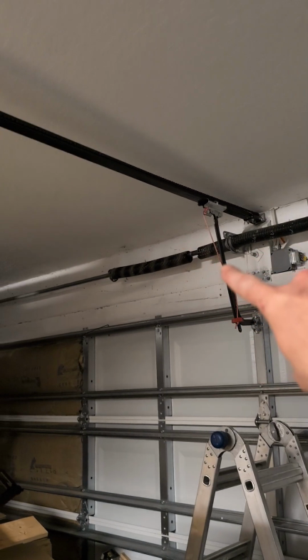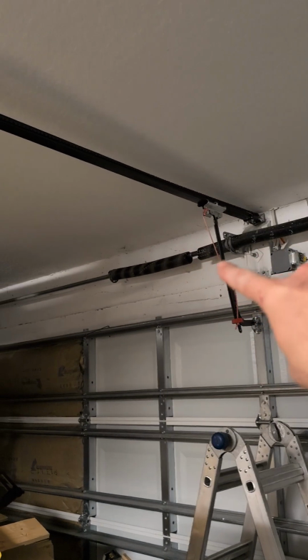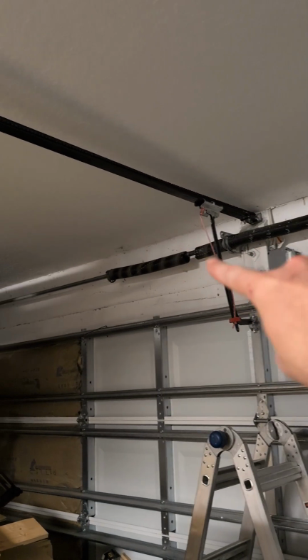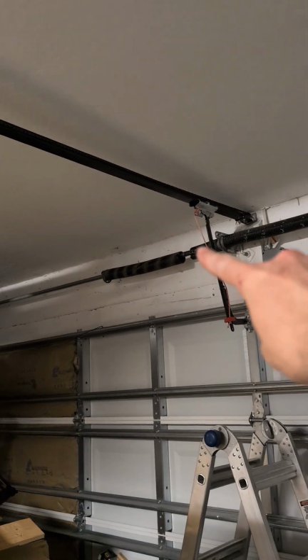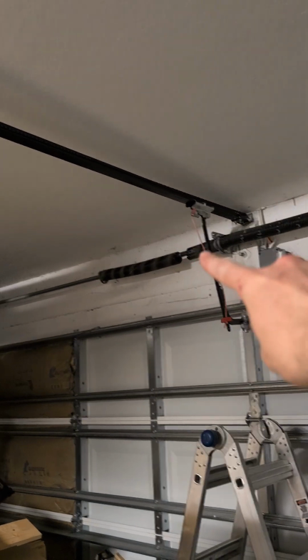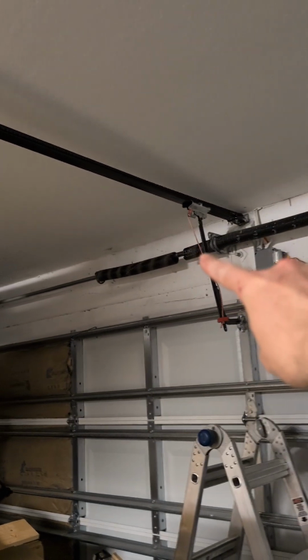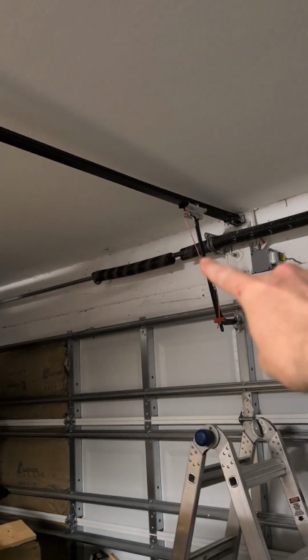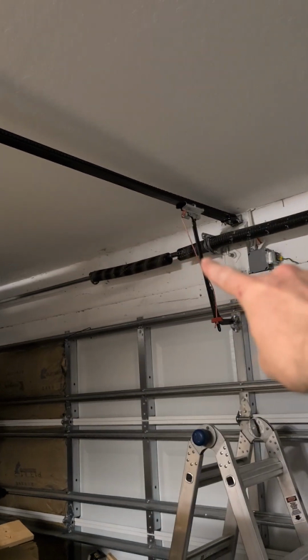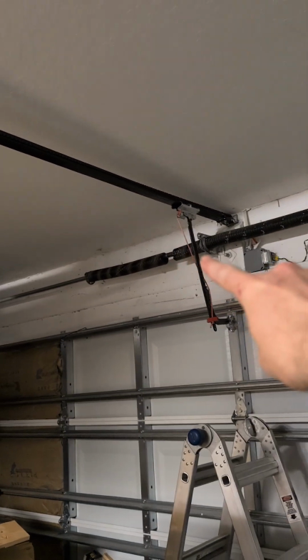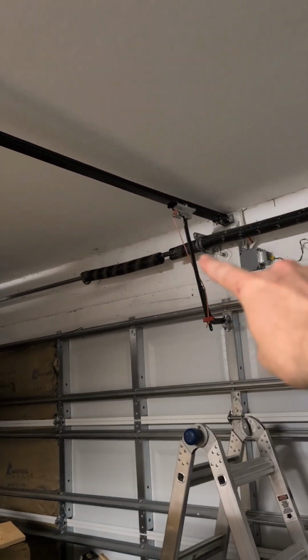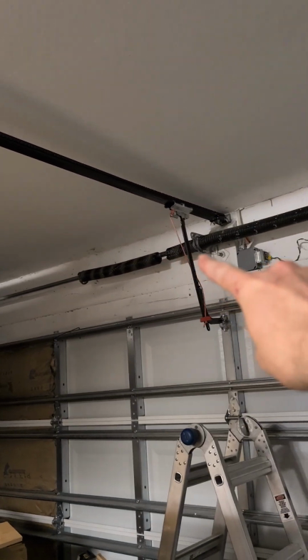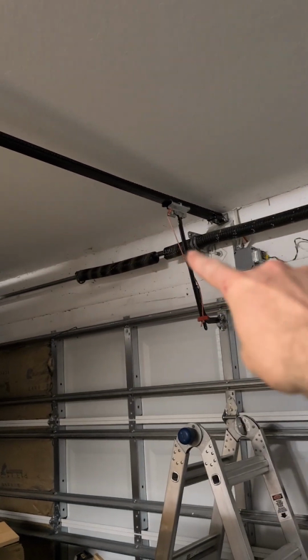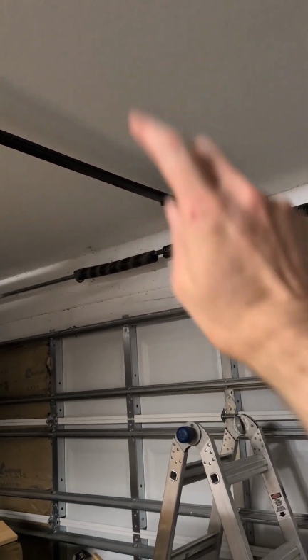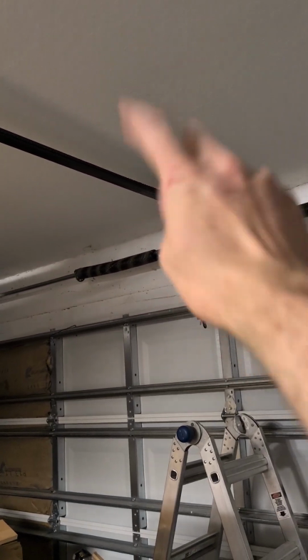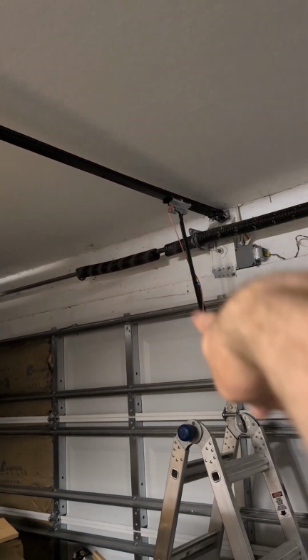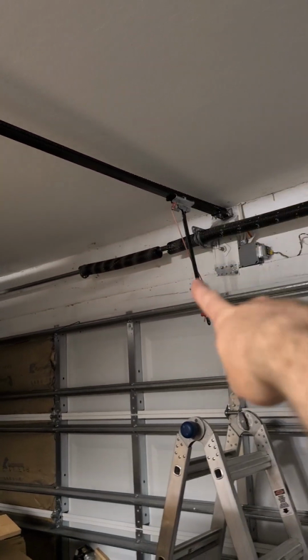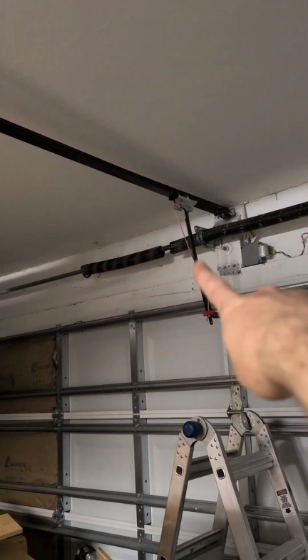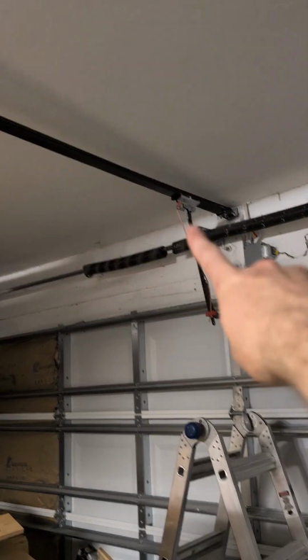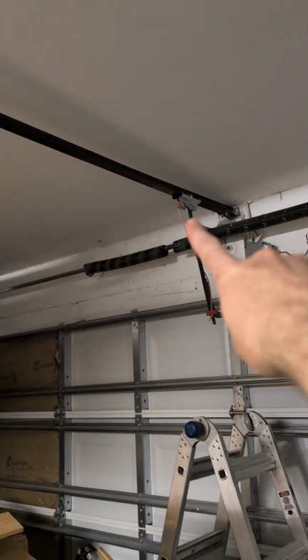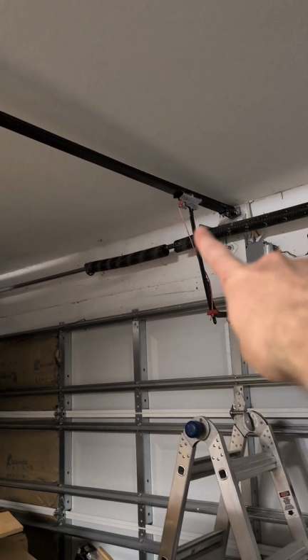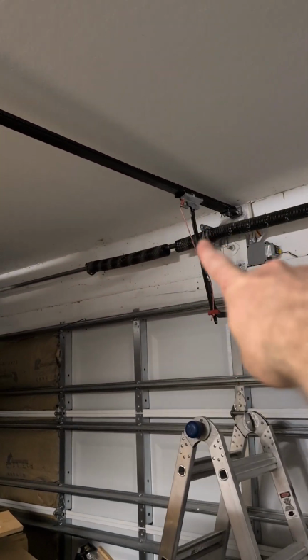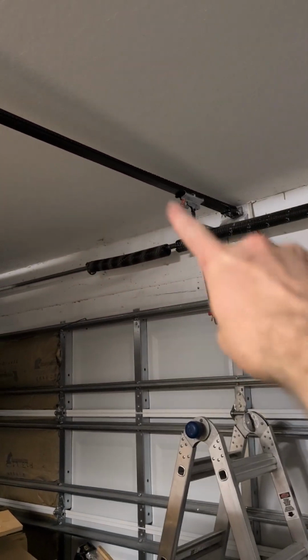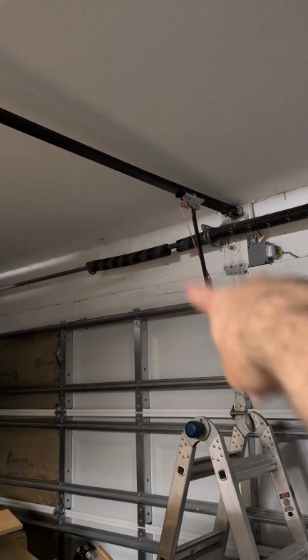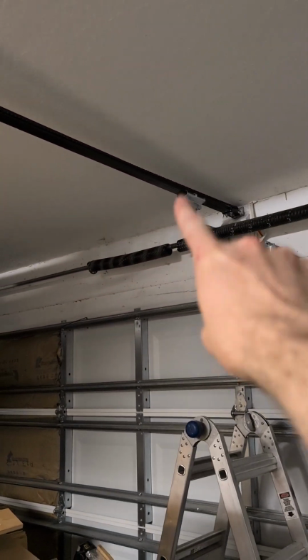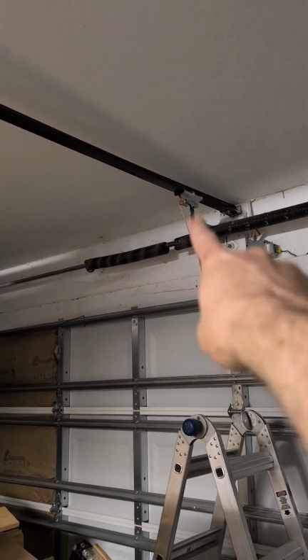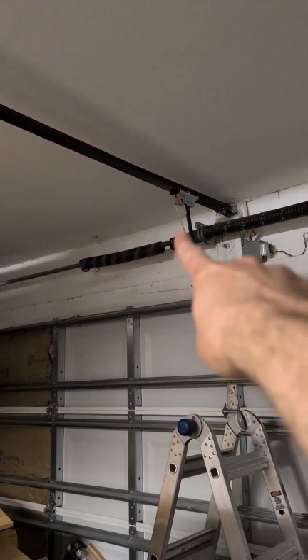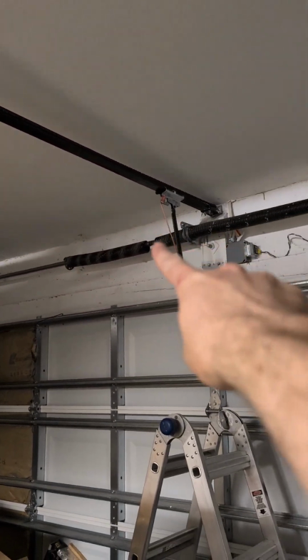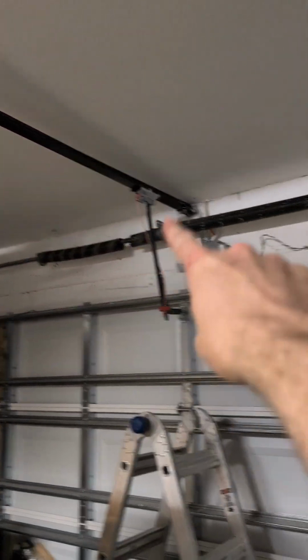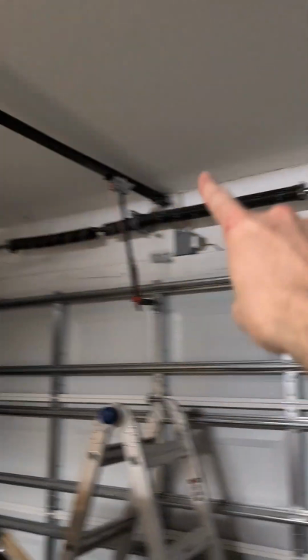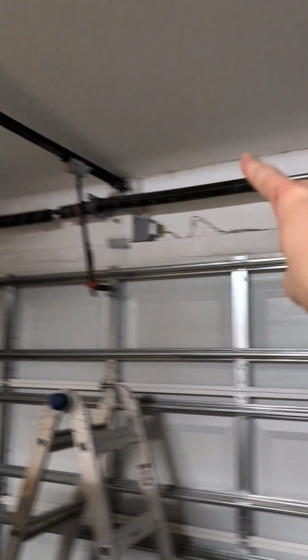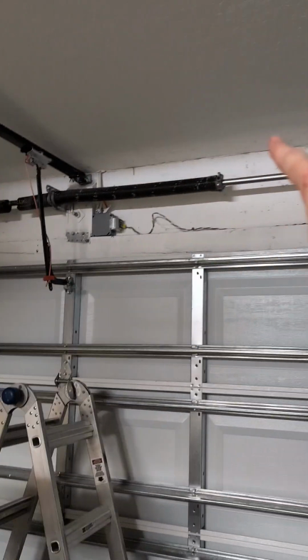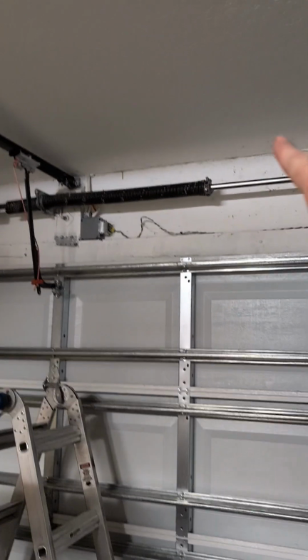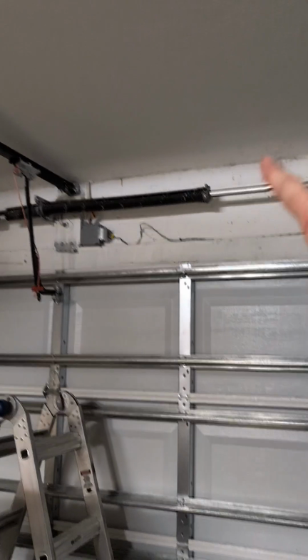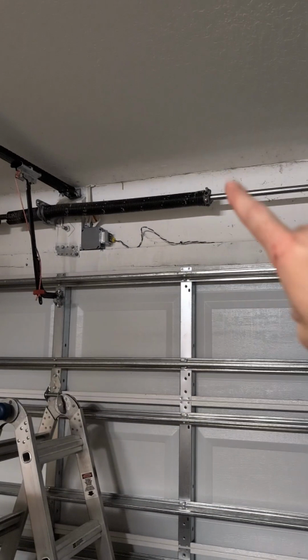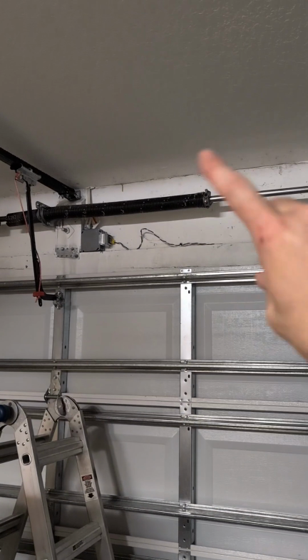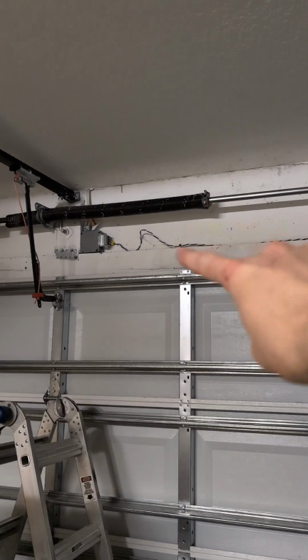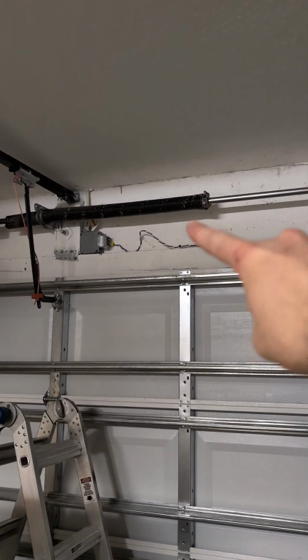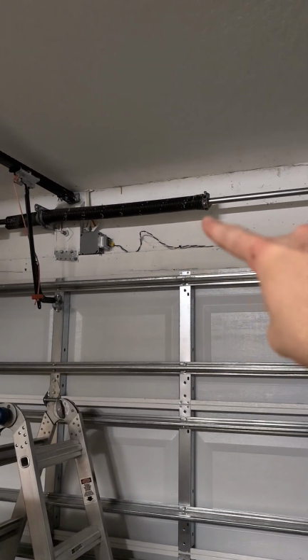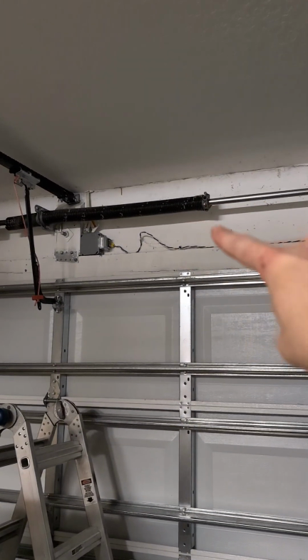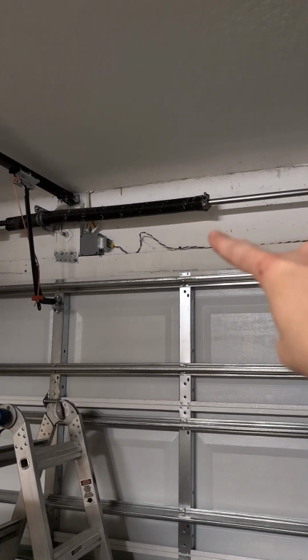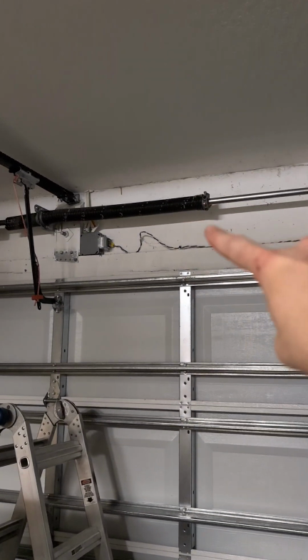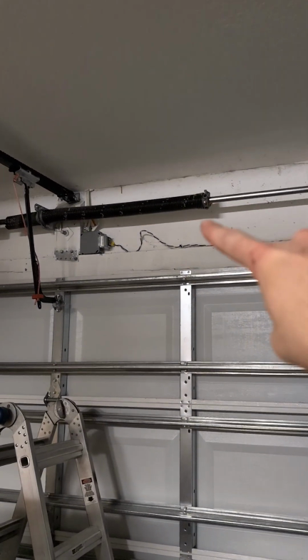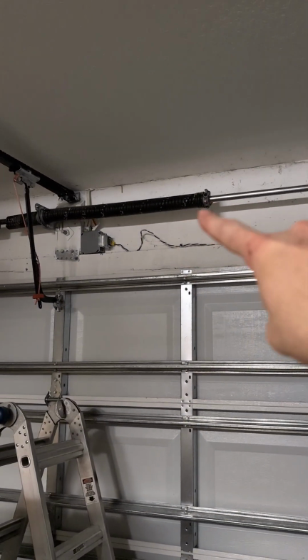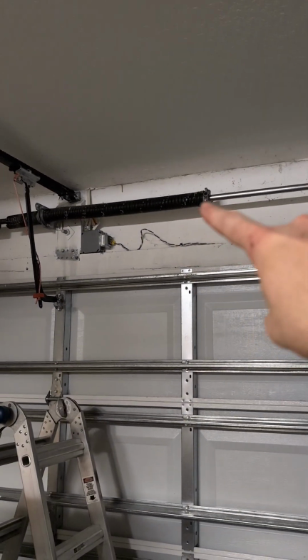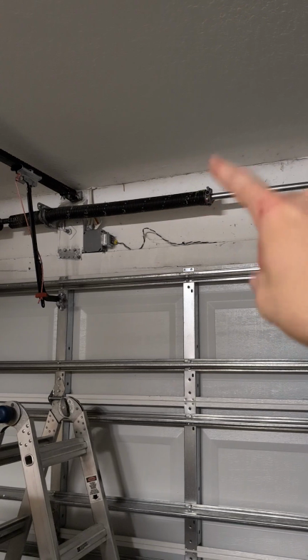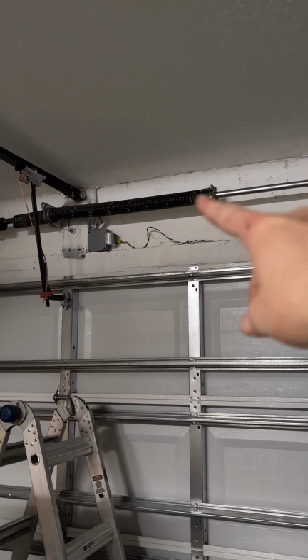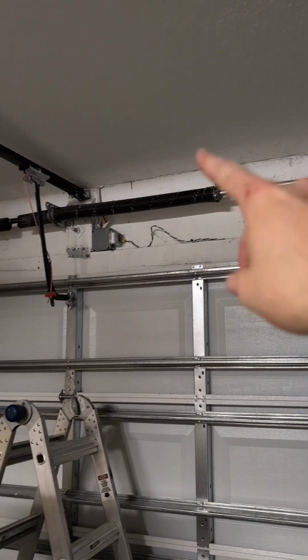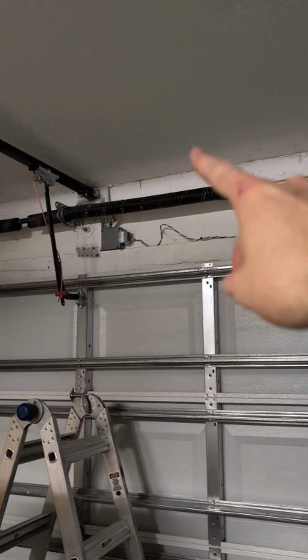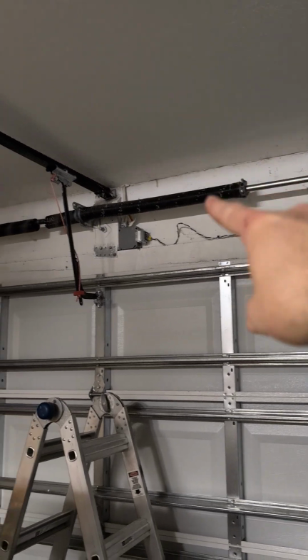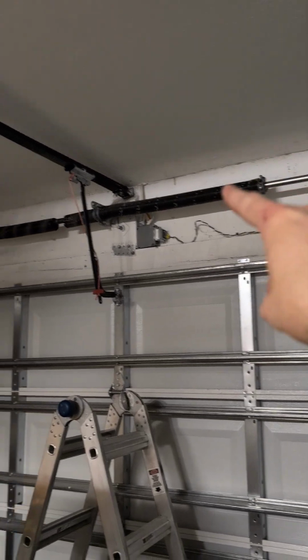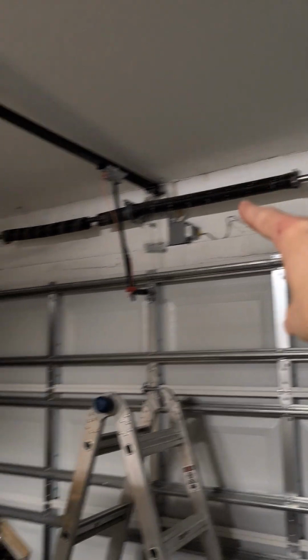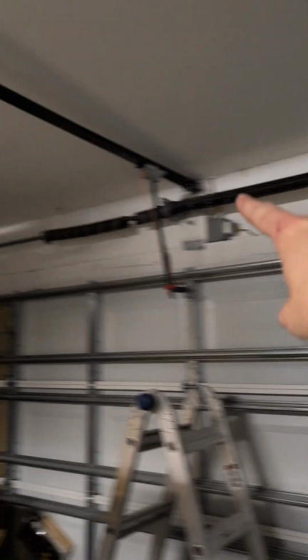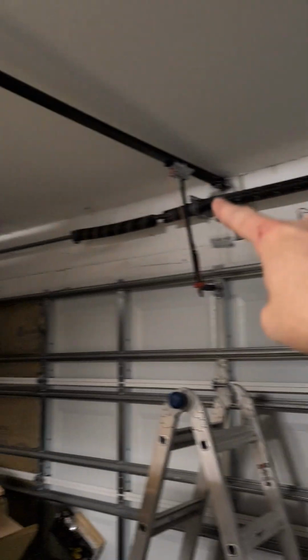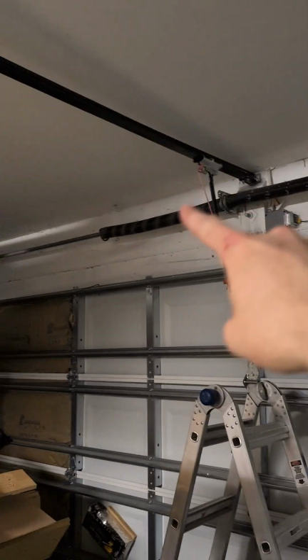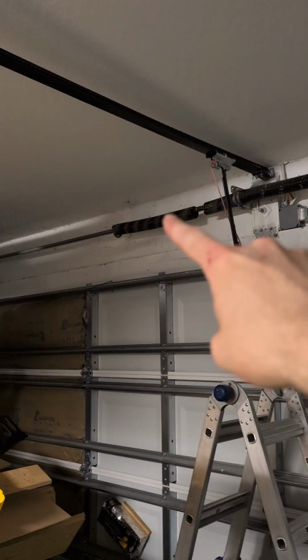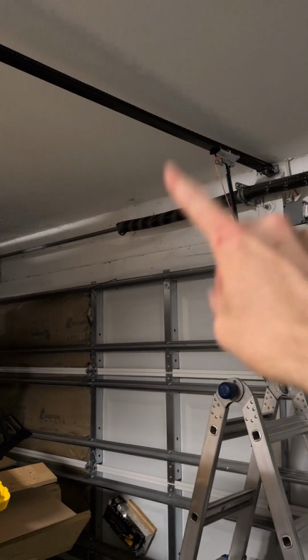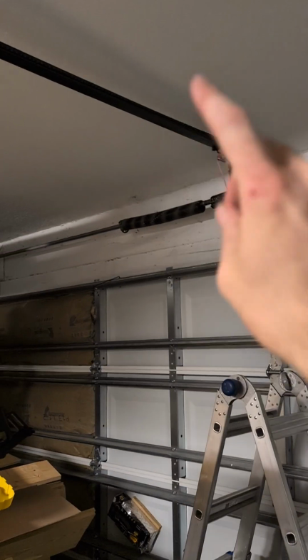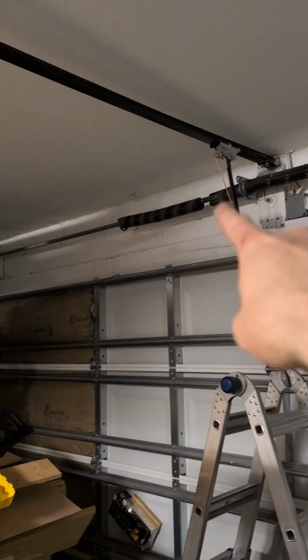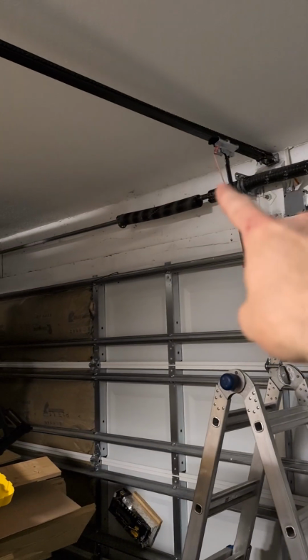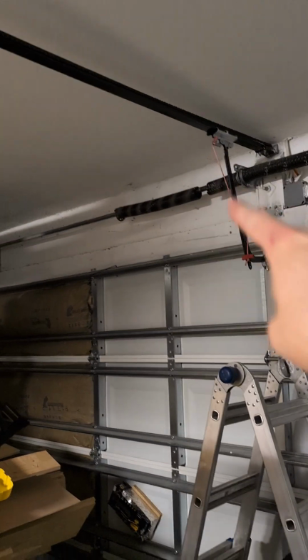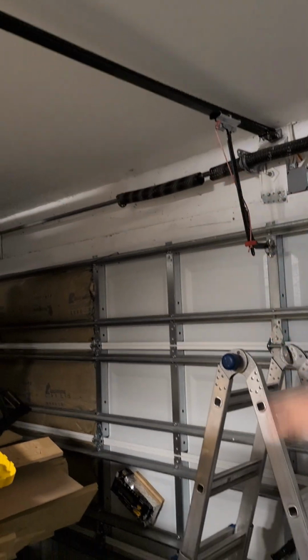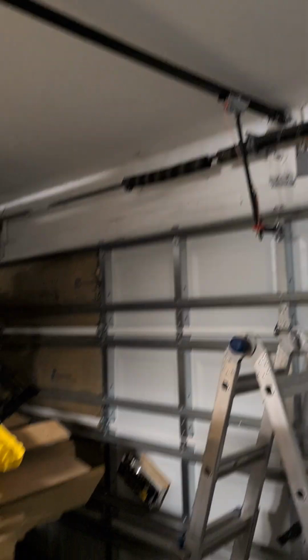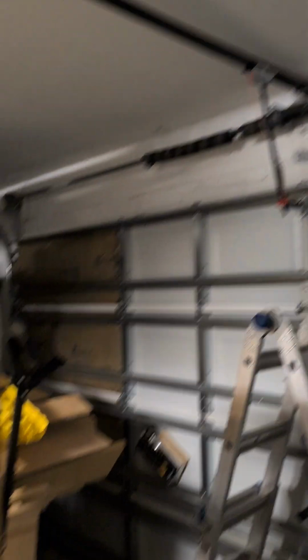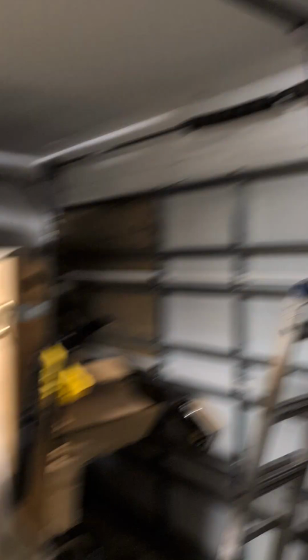Step one: determine they're broken. Pretty sure that means it's broken. Fixed, but can't support the door. Not working.